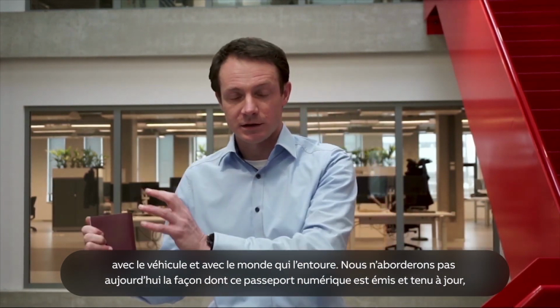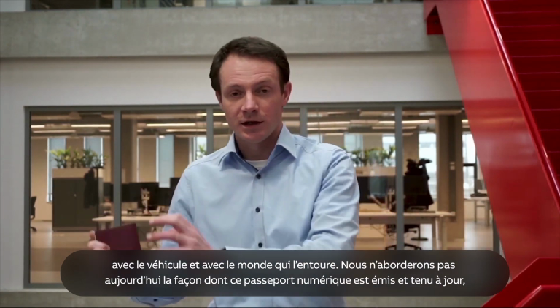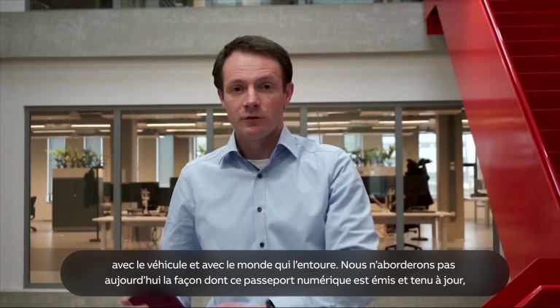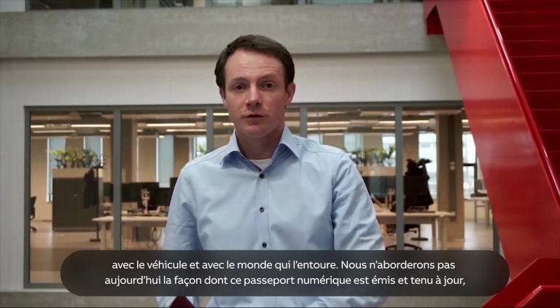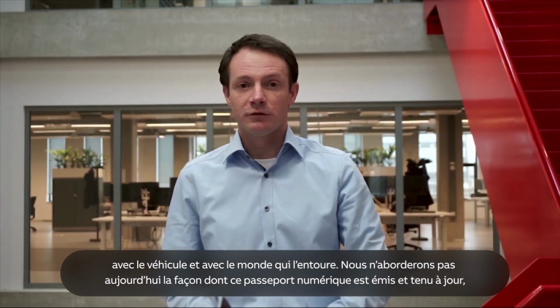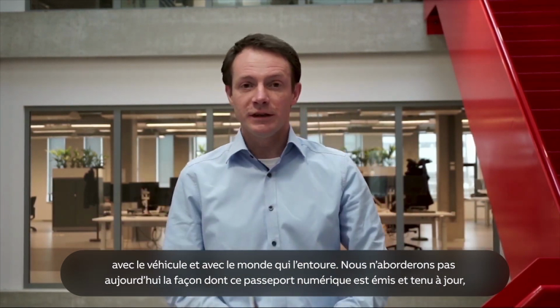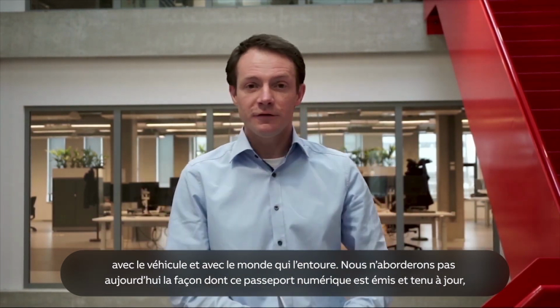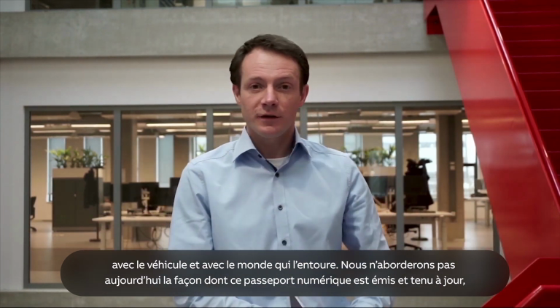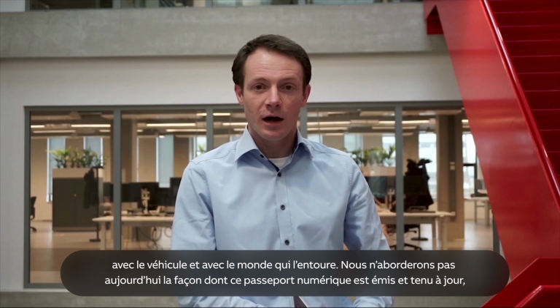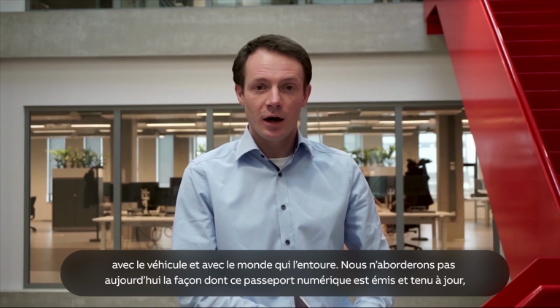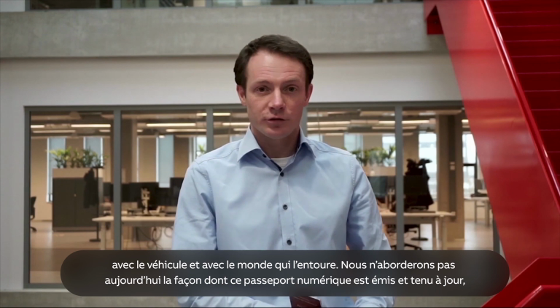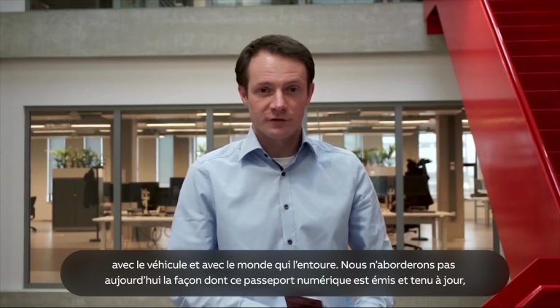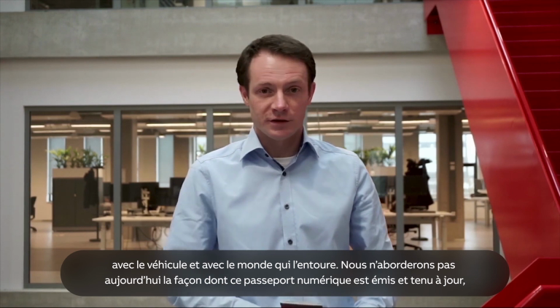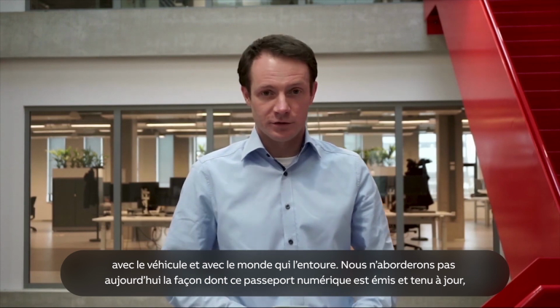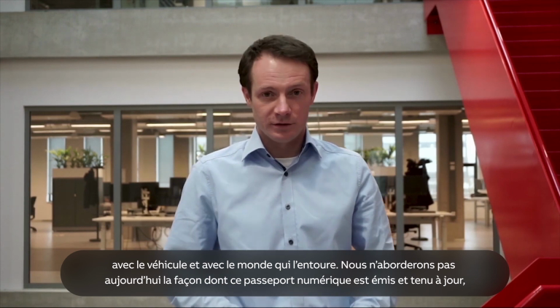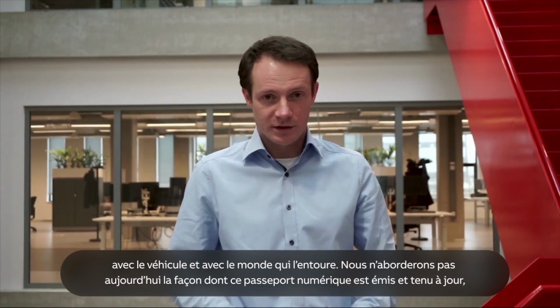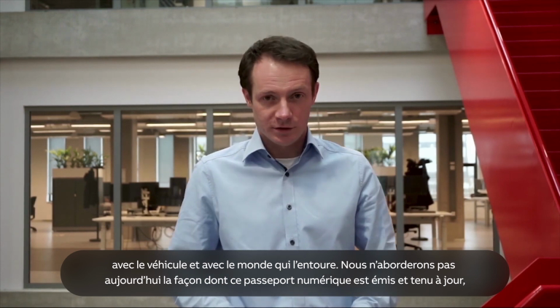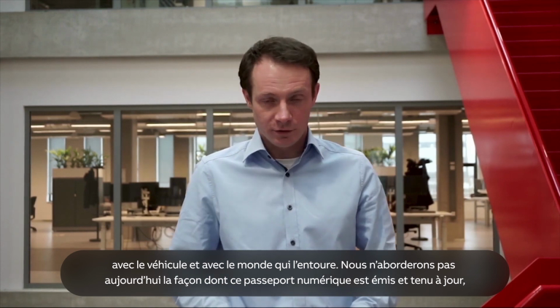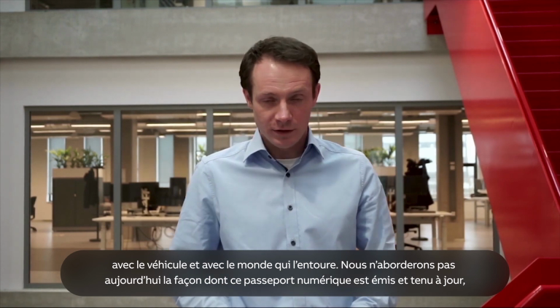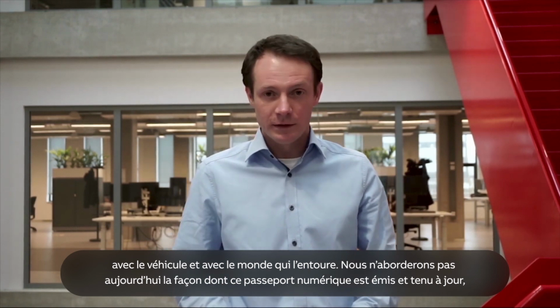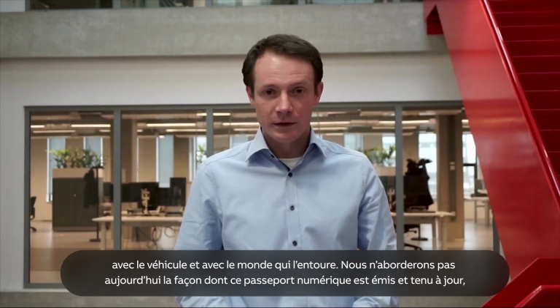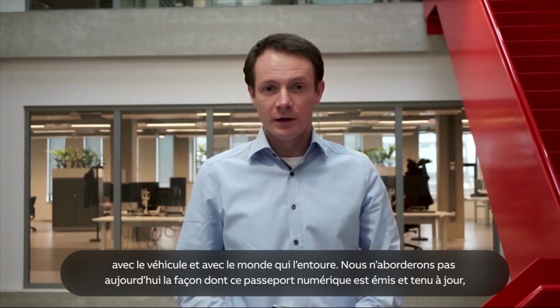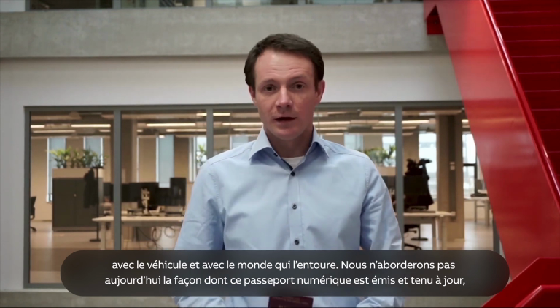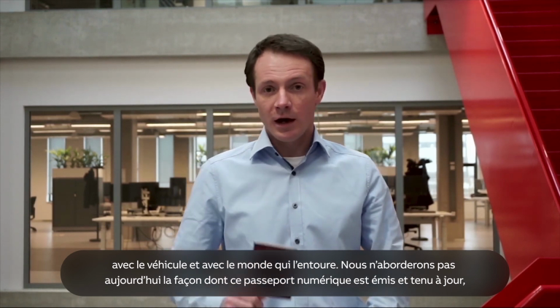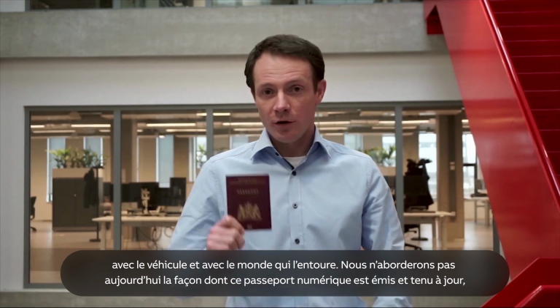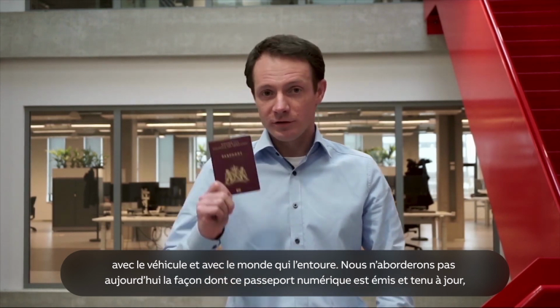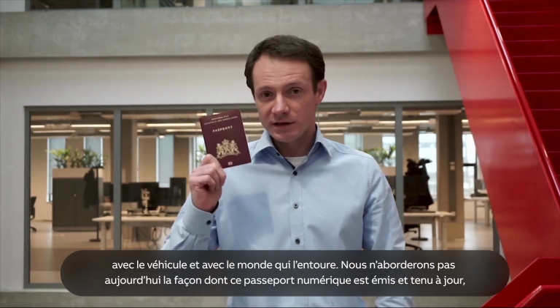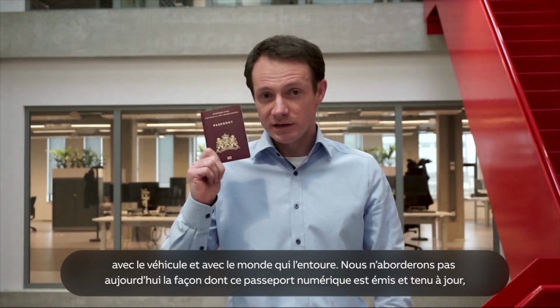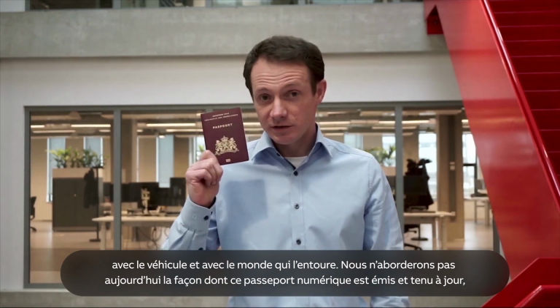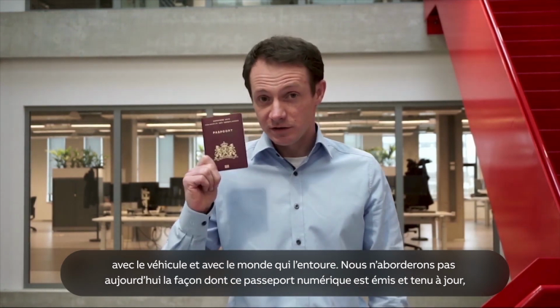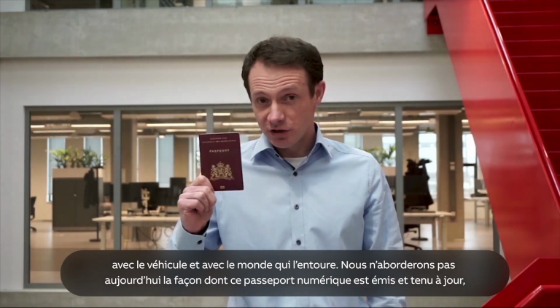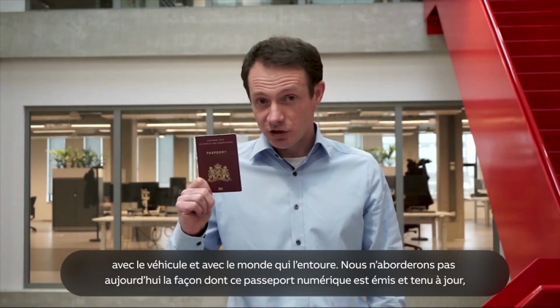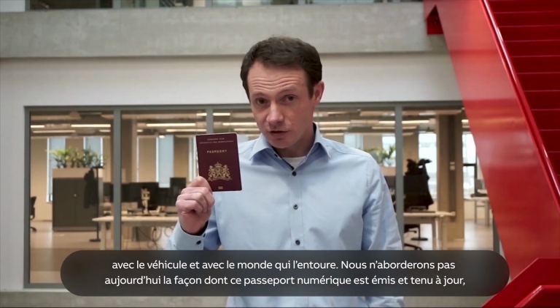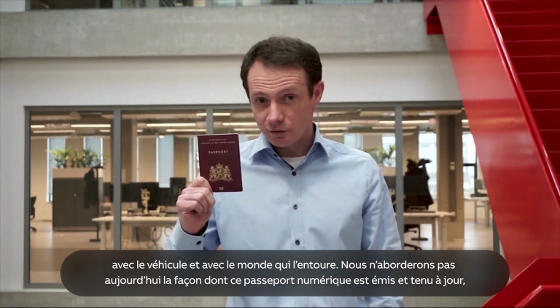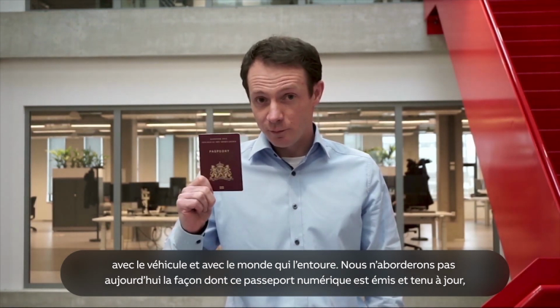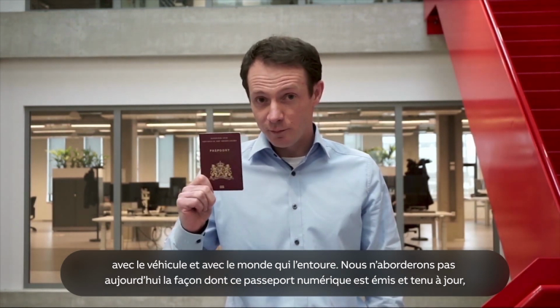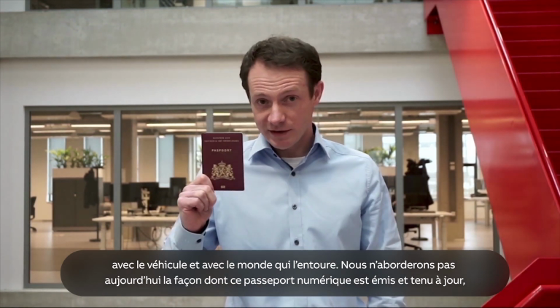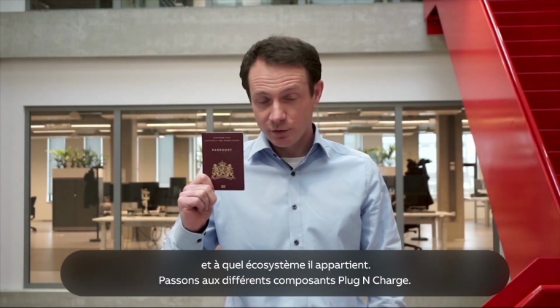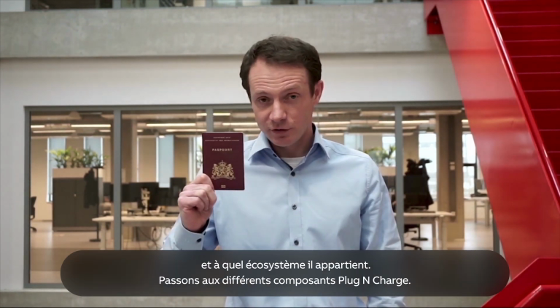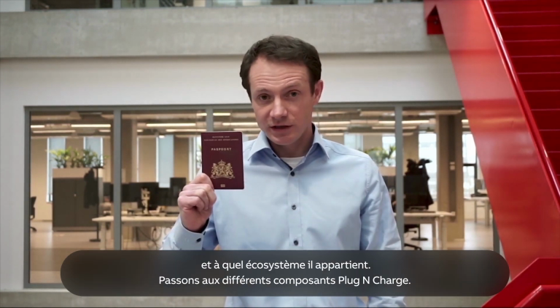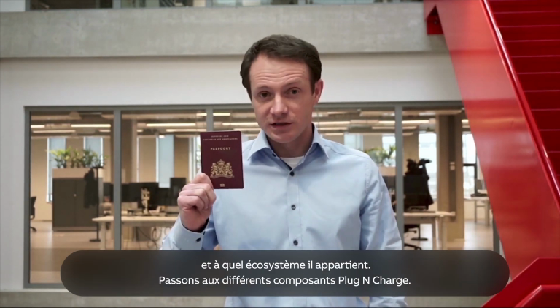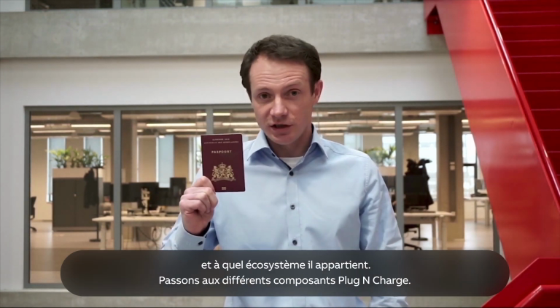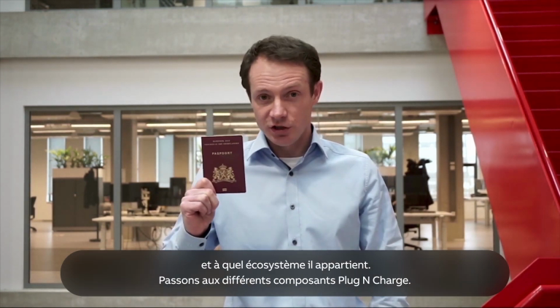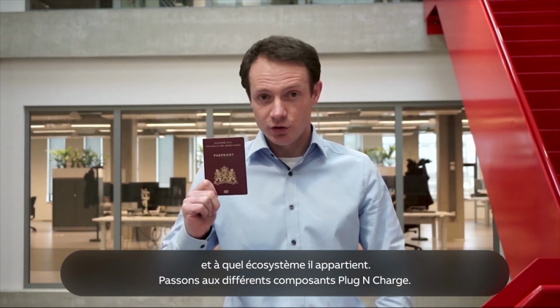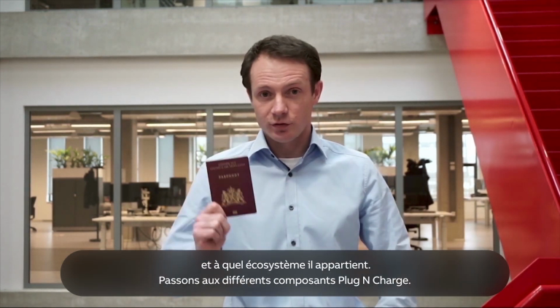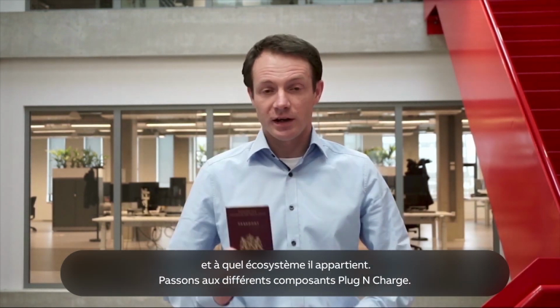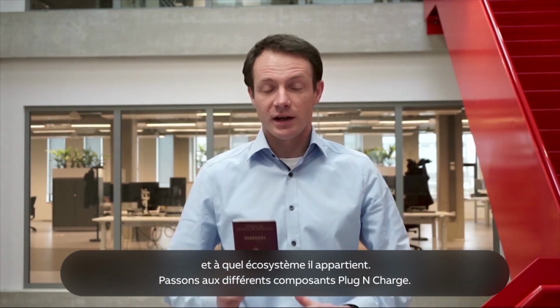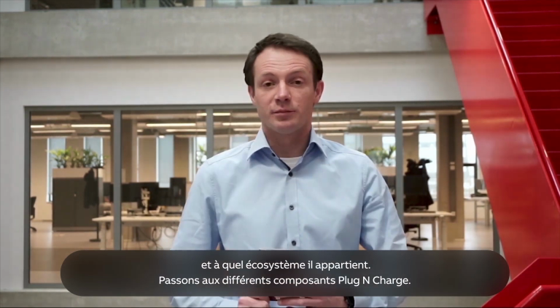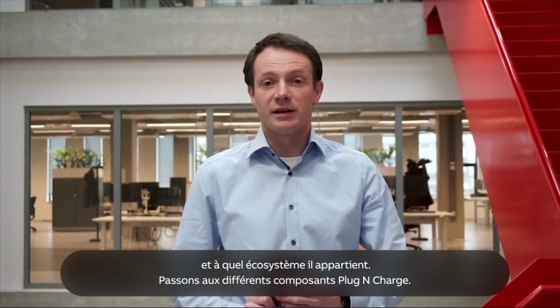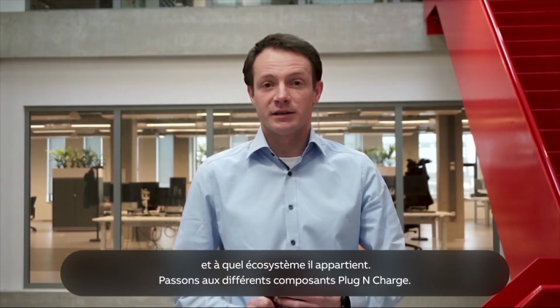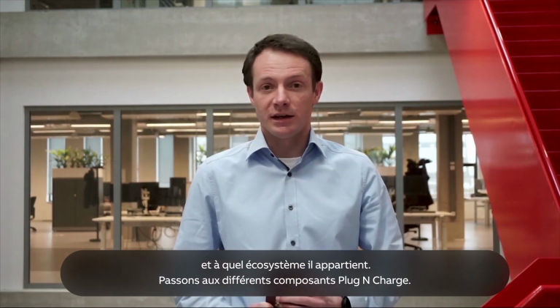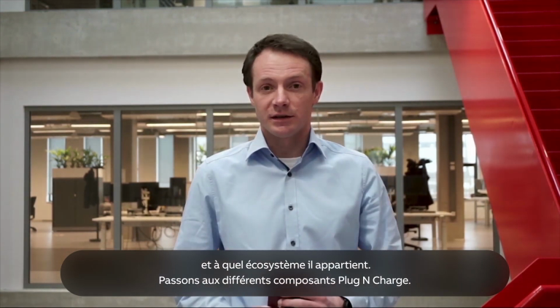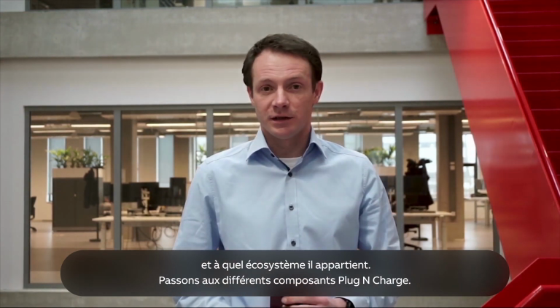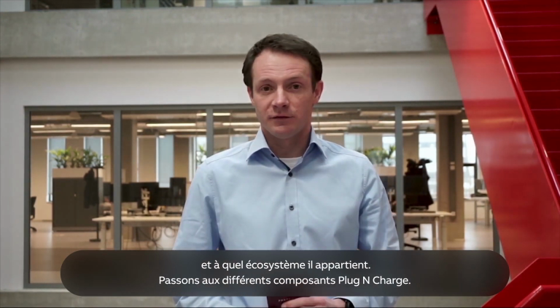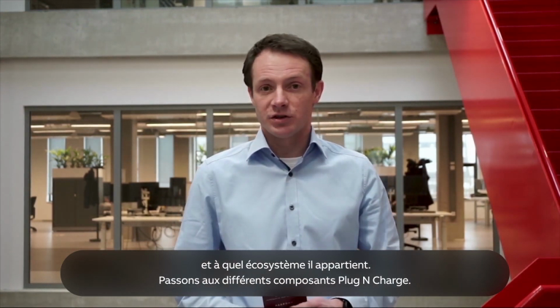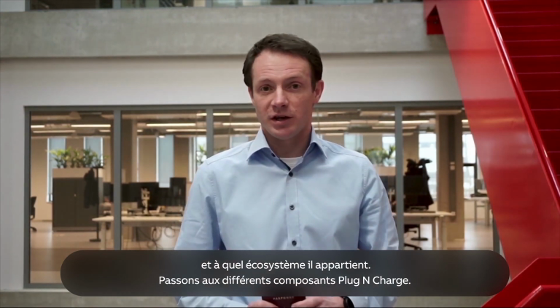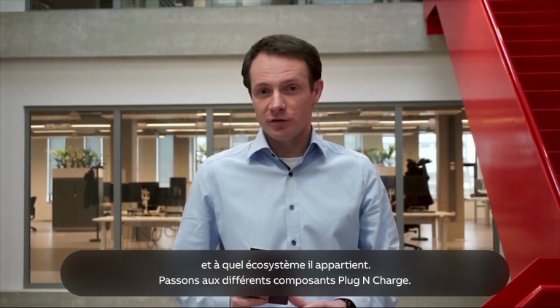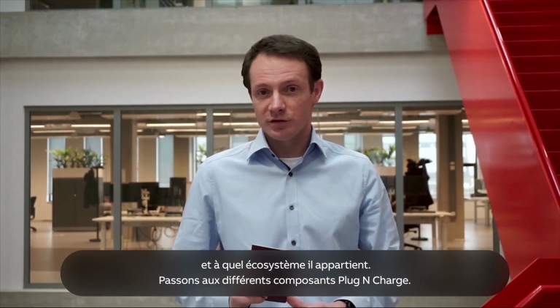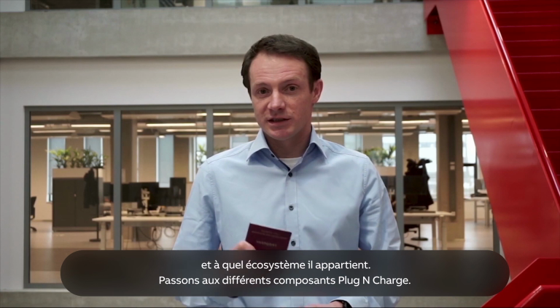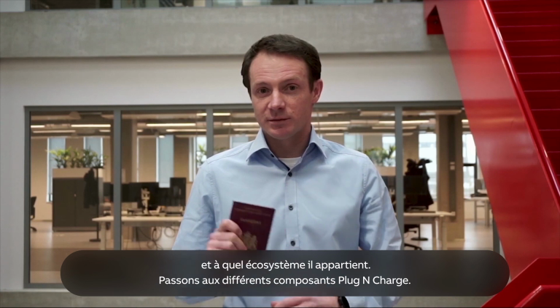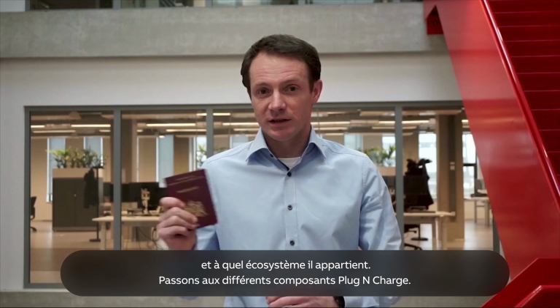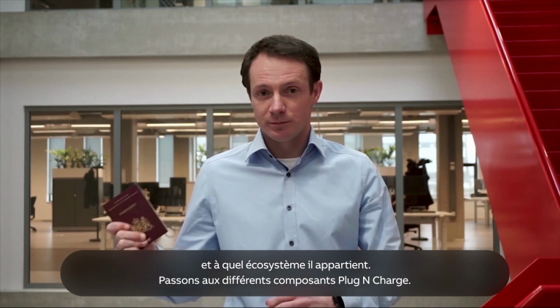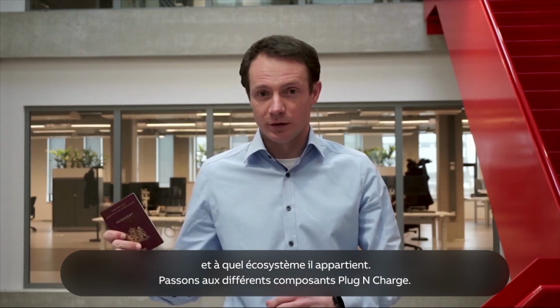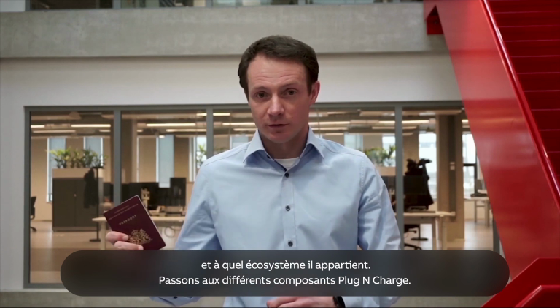We will leave out of today's story how this digital passport is issued and maintained, and which ecosystem it belongs to.